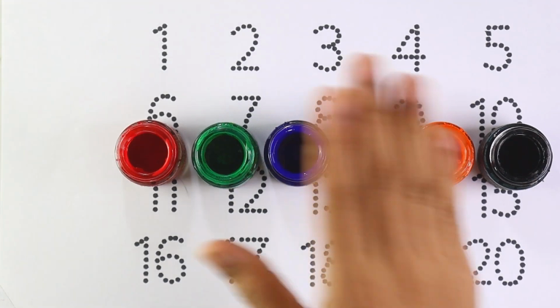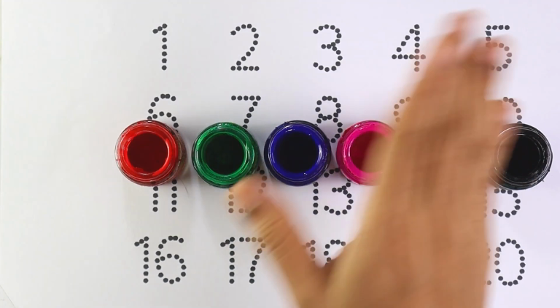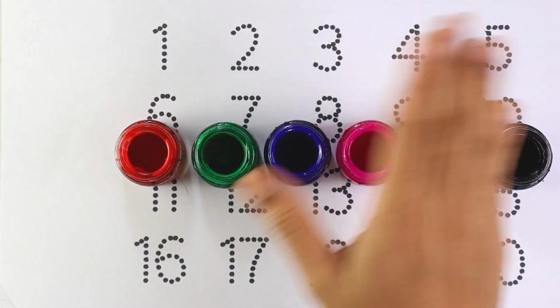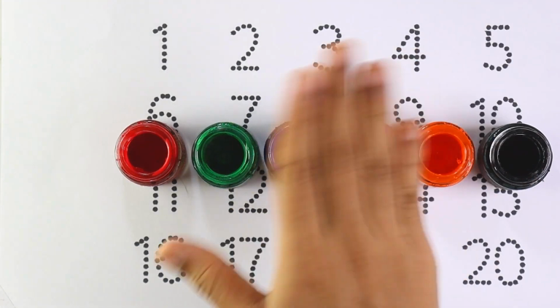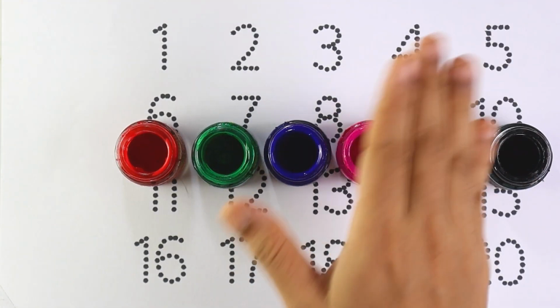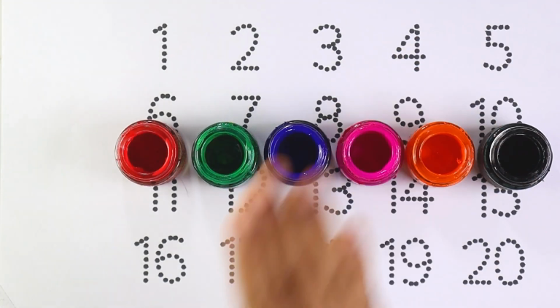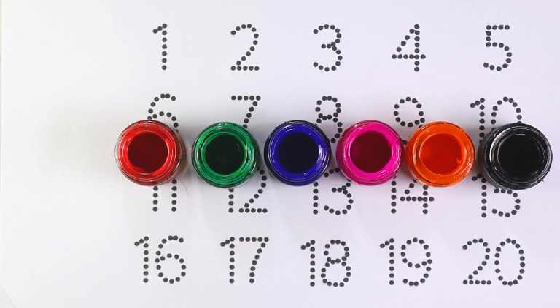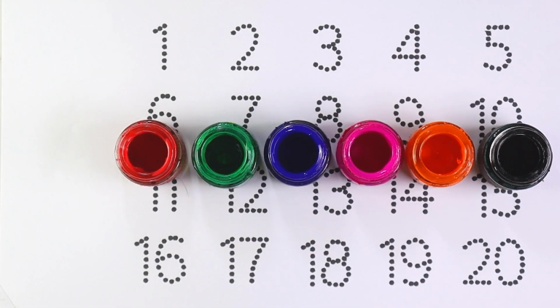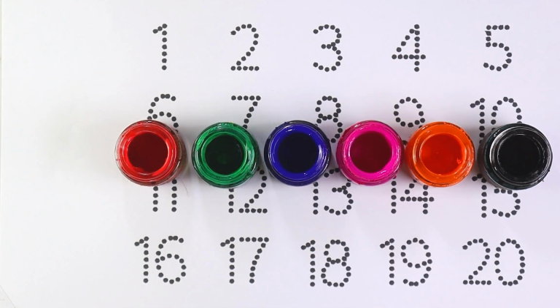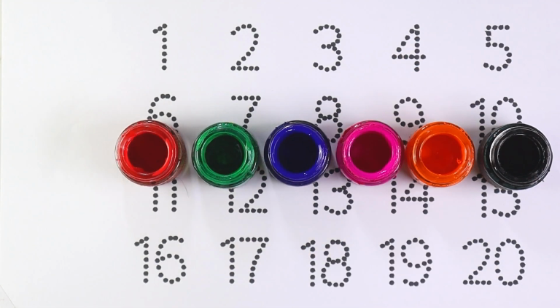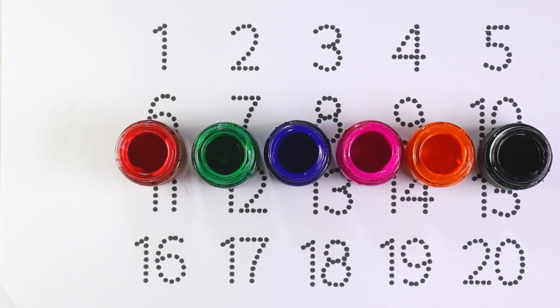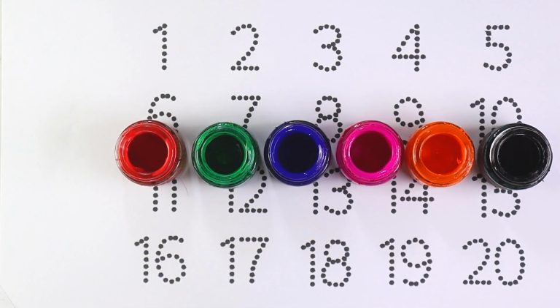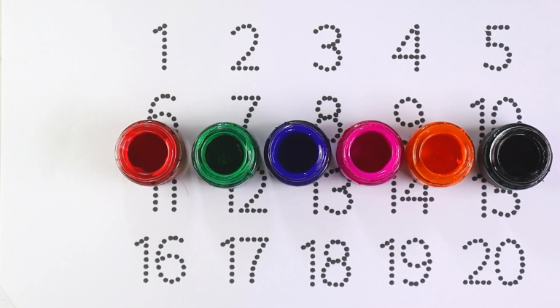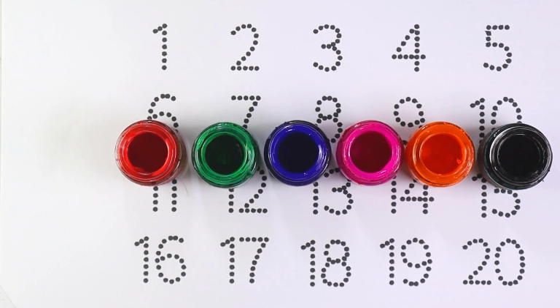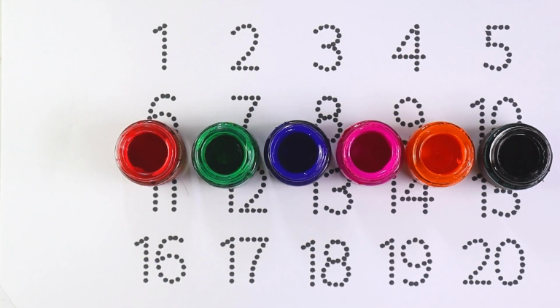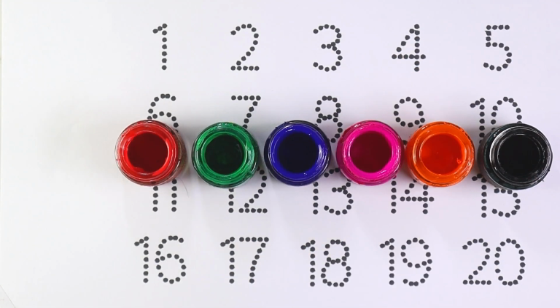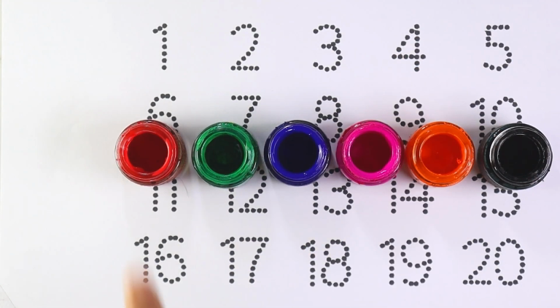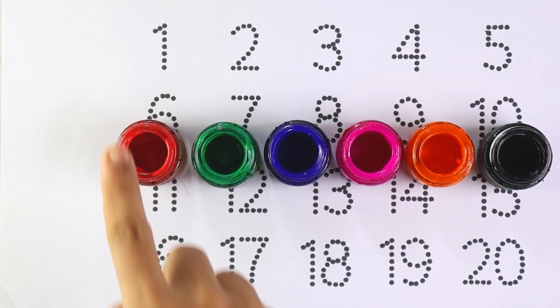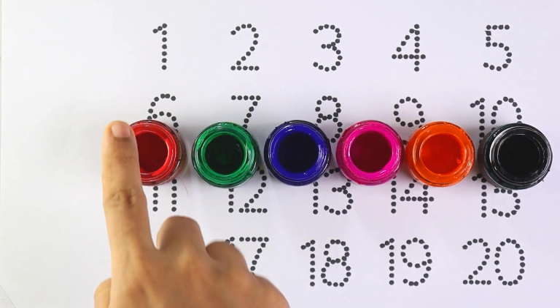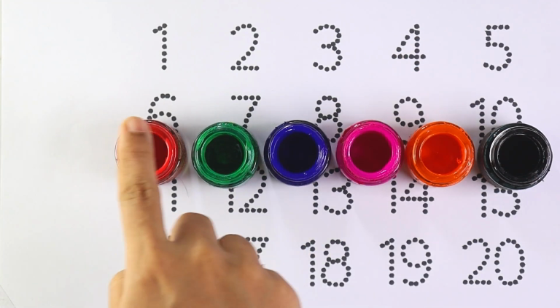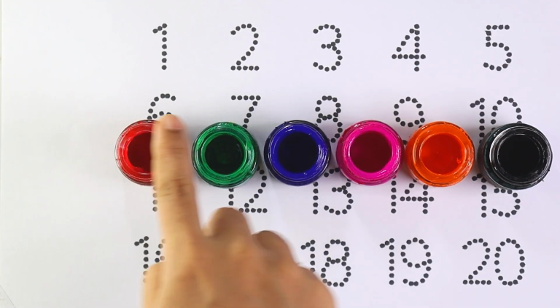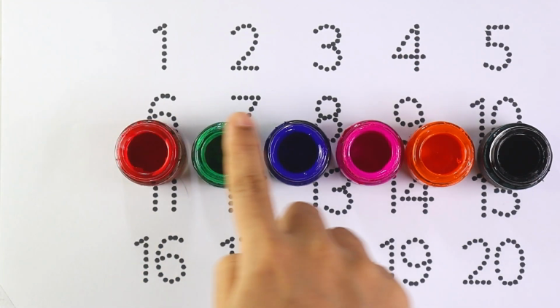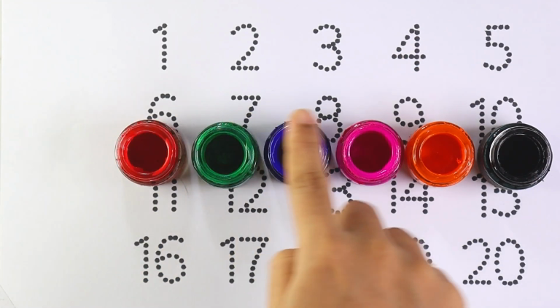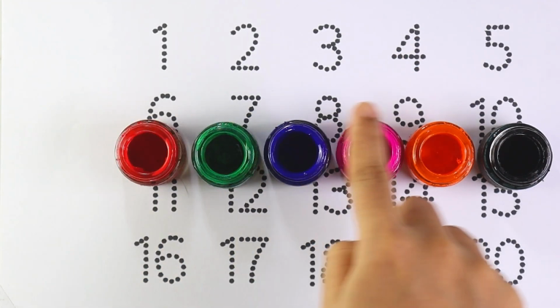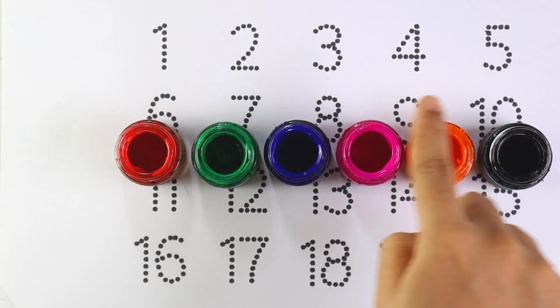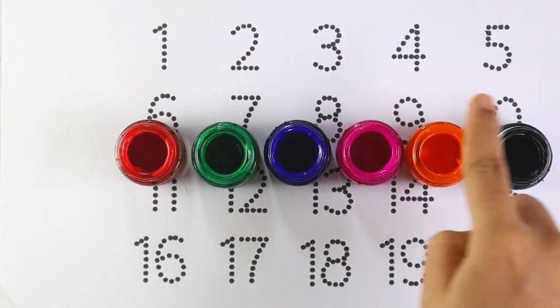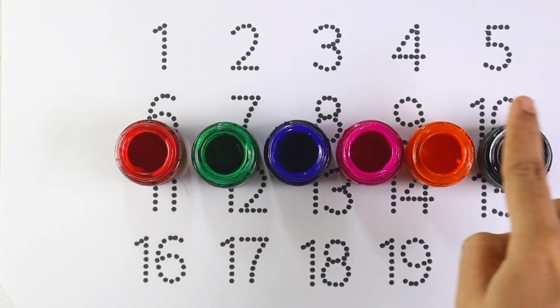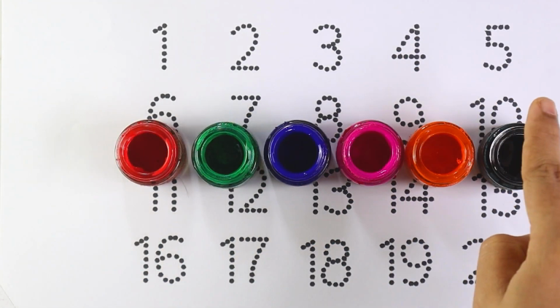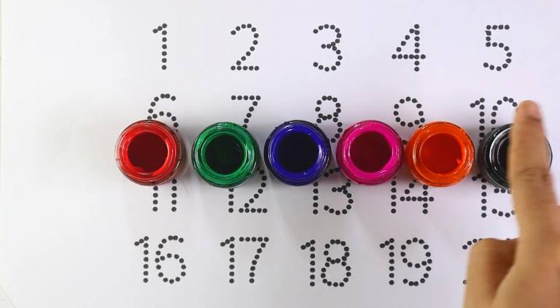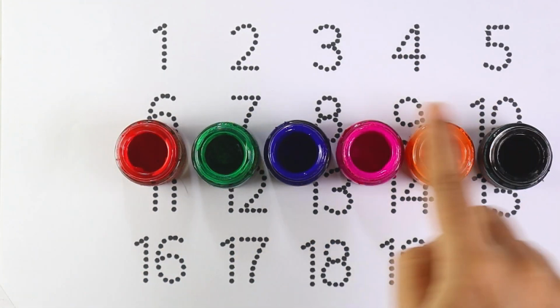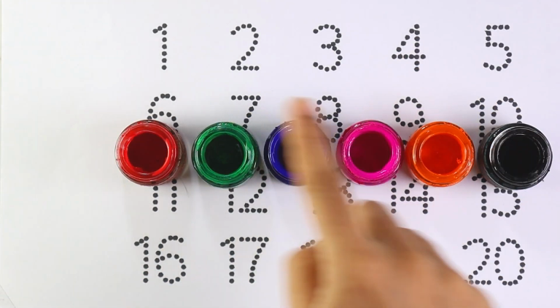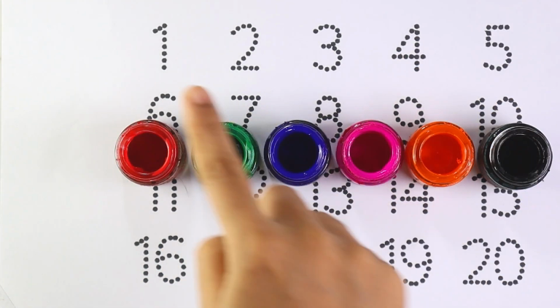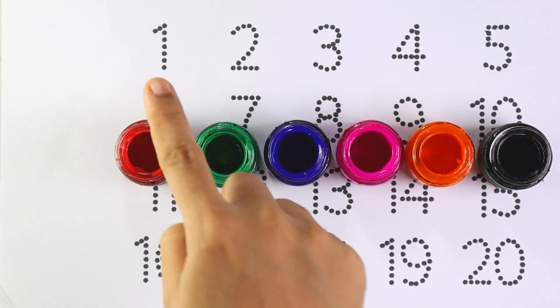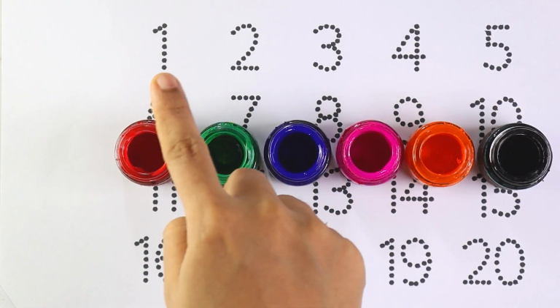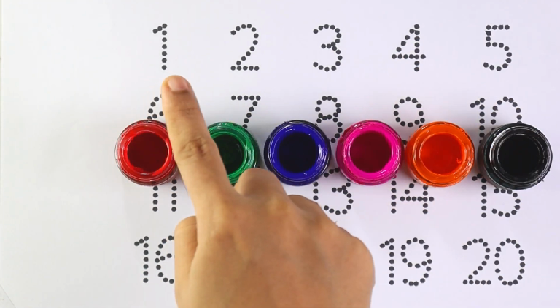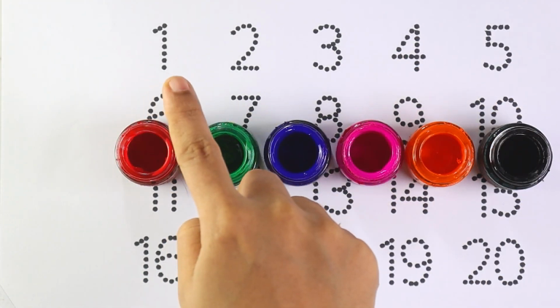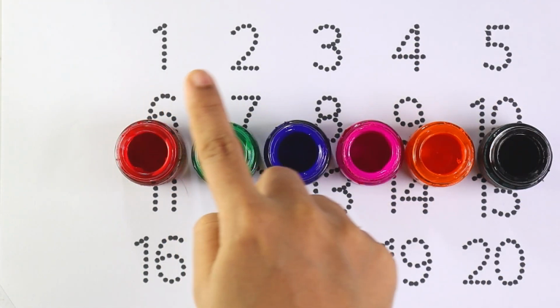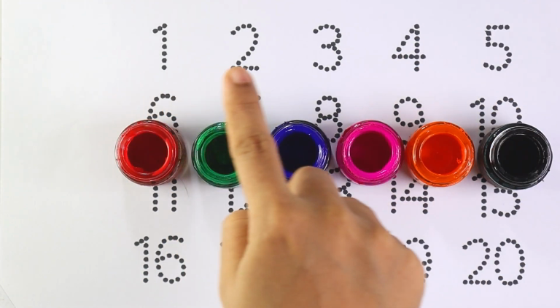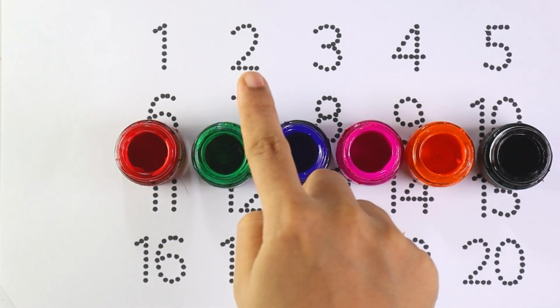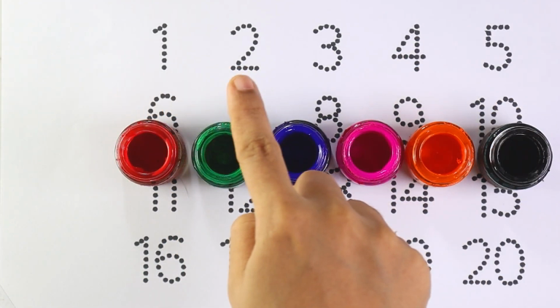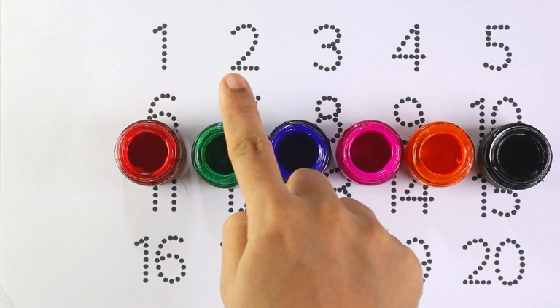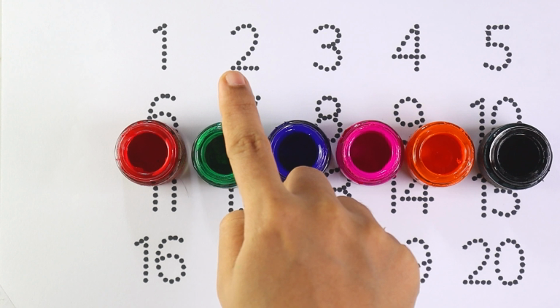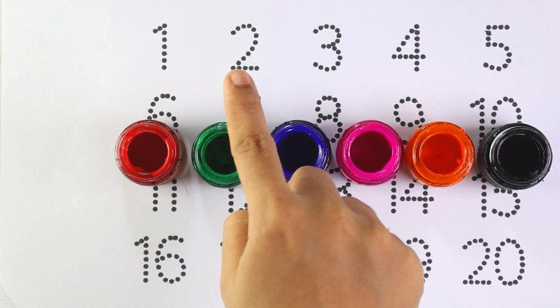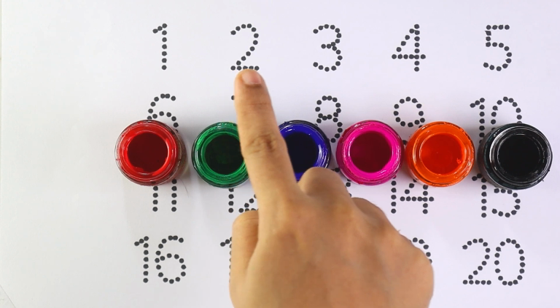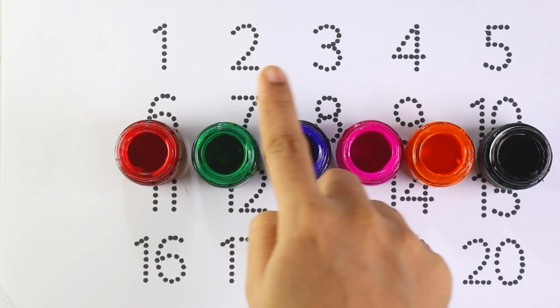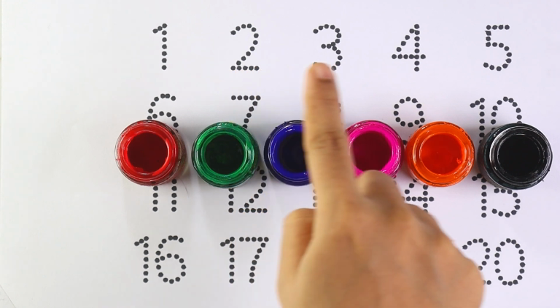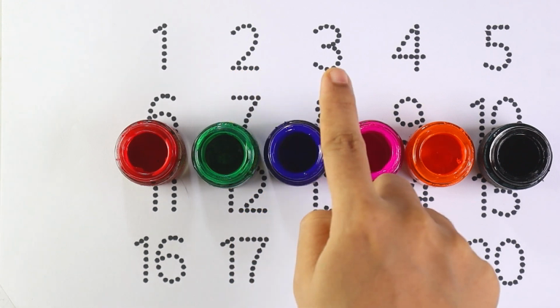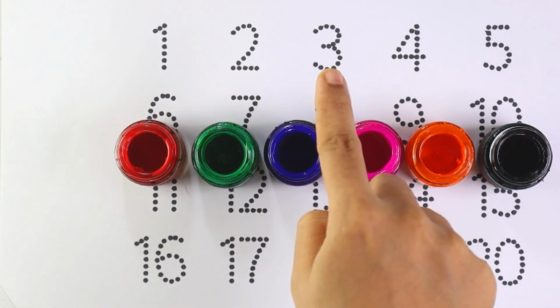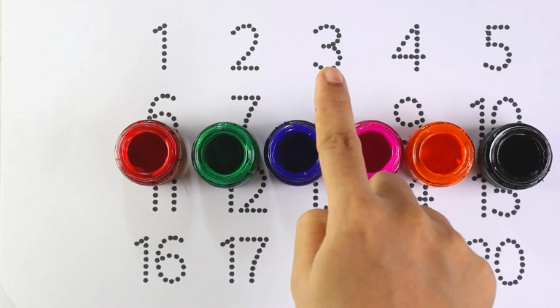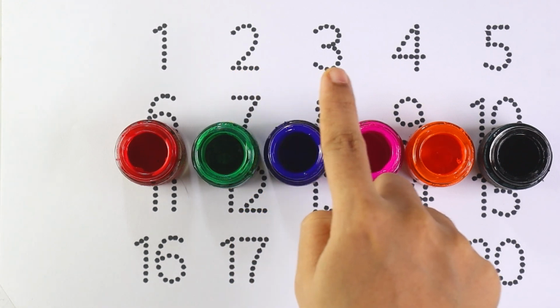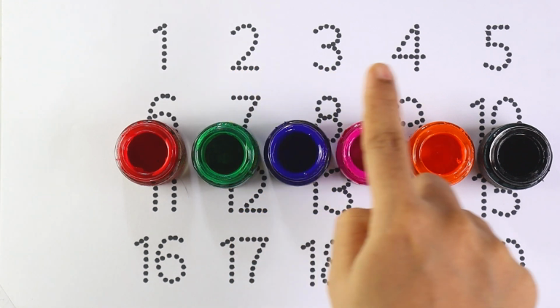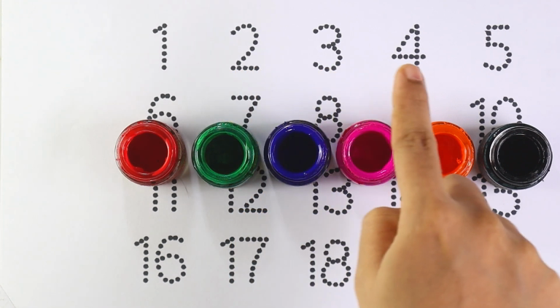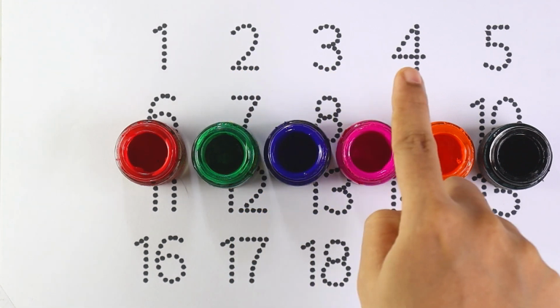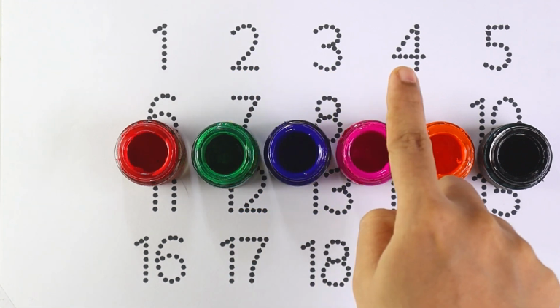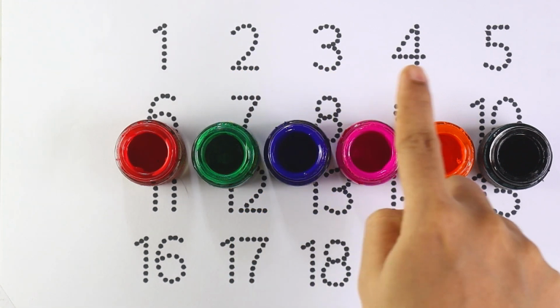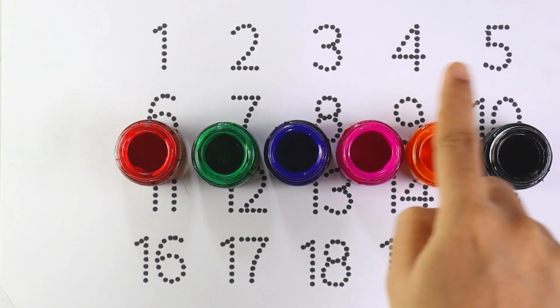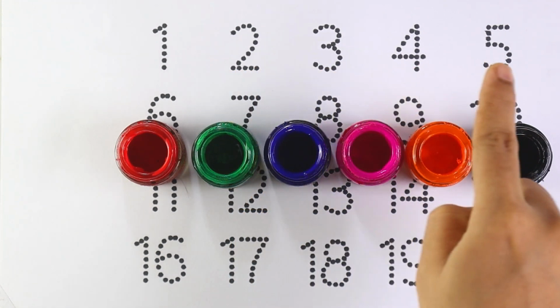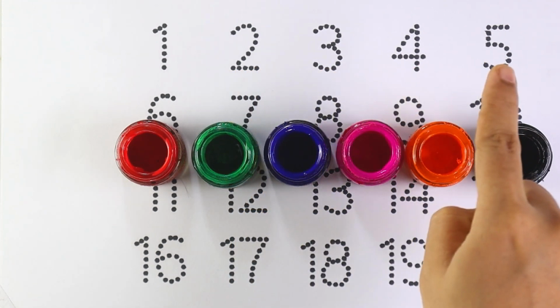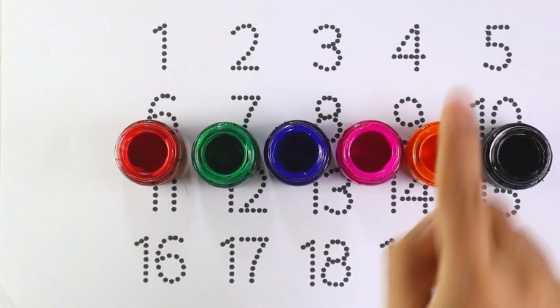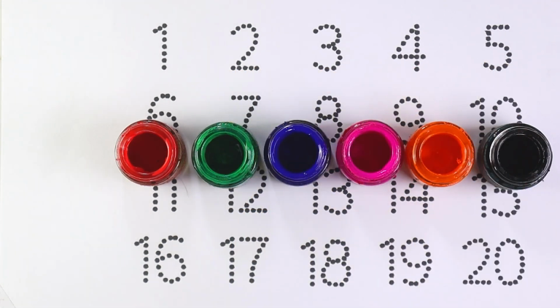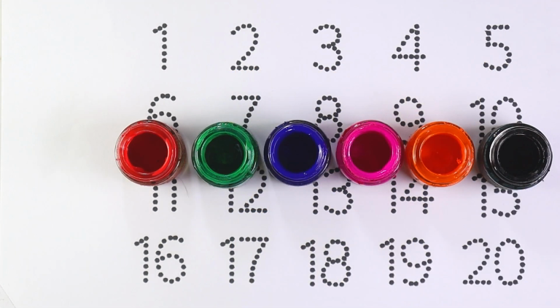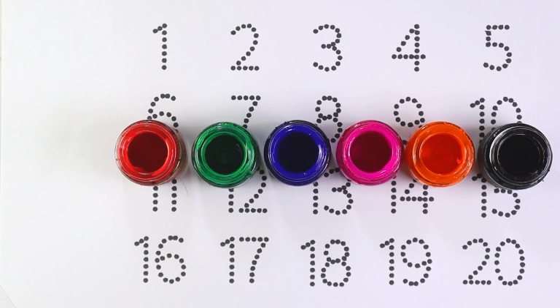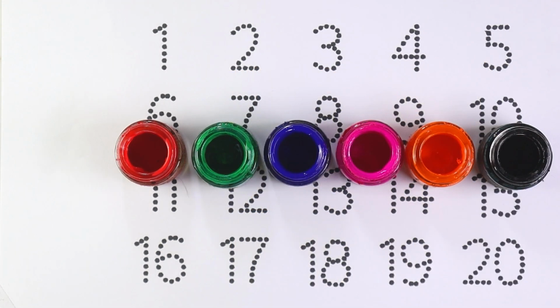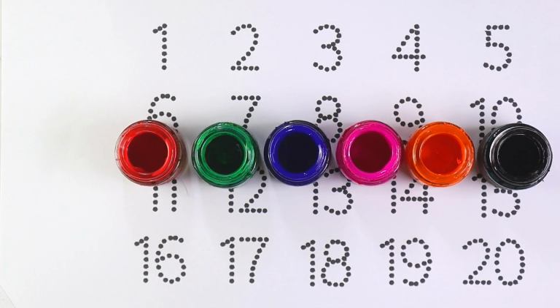Hello guys, welcome back. Let's learn numbers. 1, 2, 3, 4, 5.